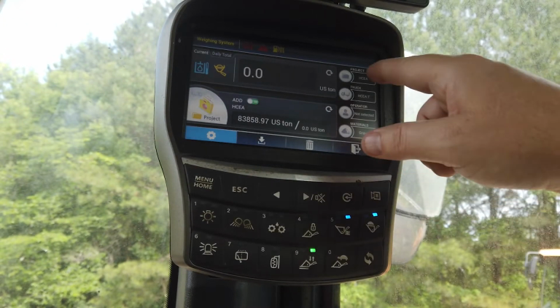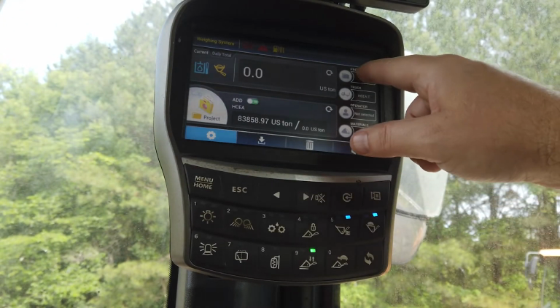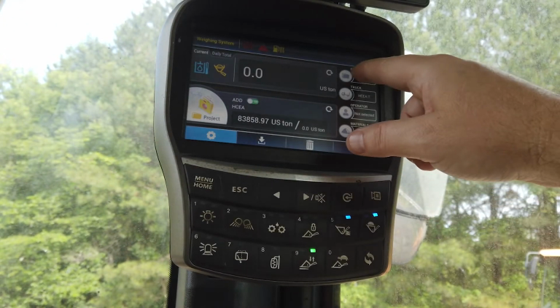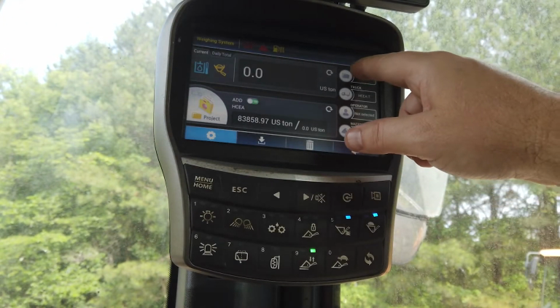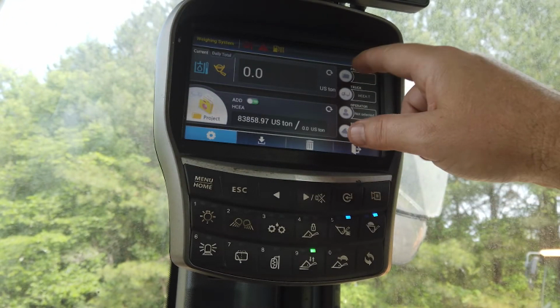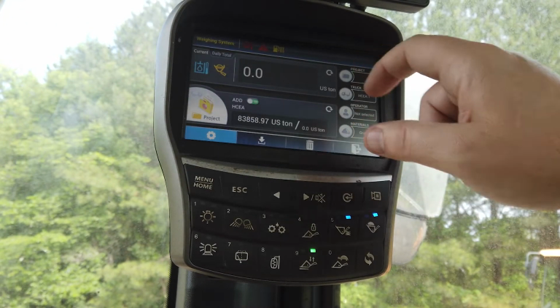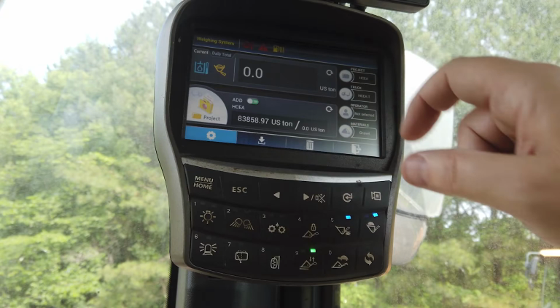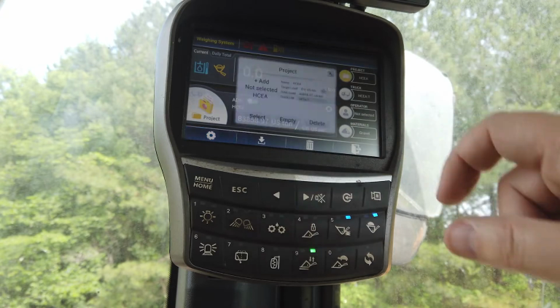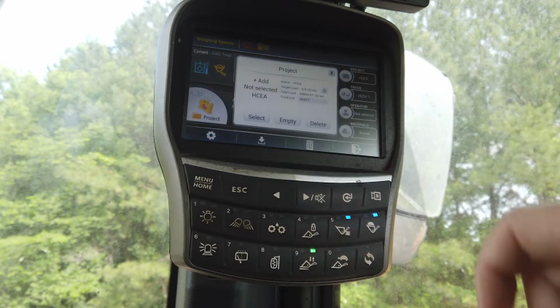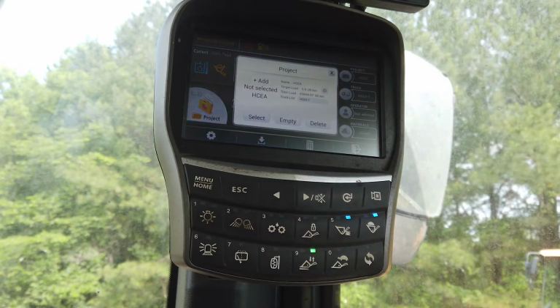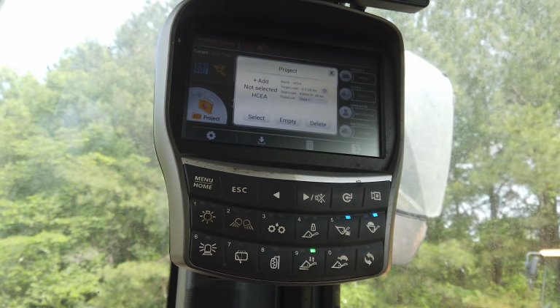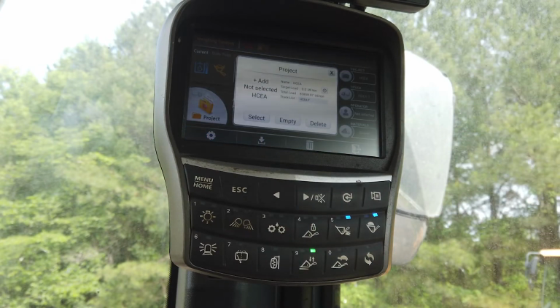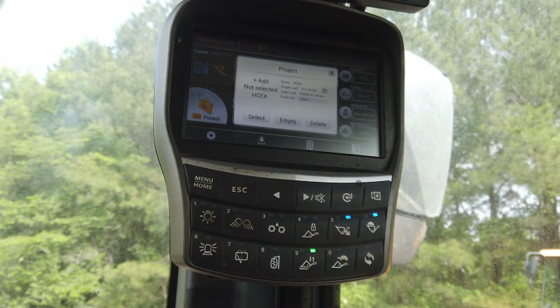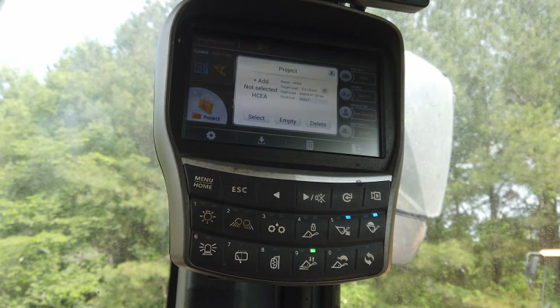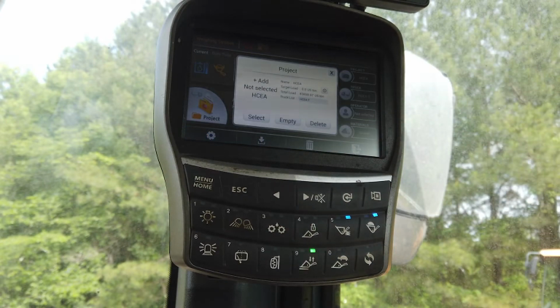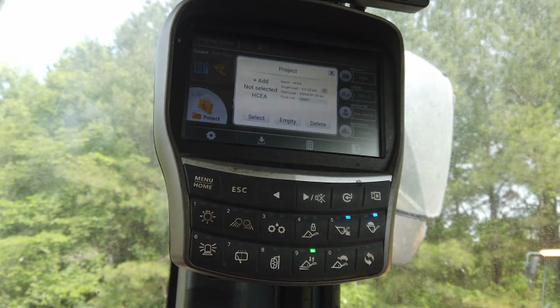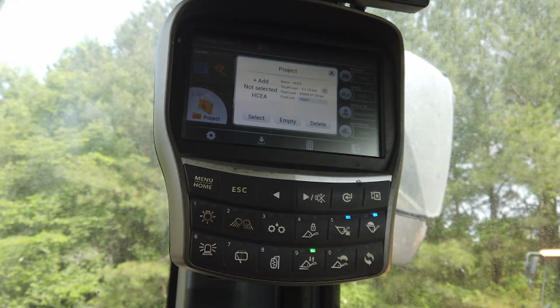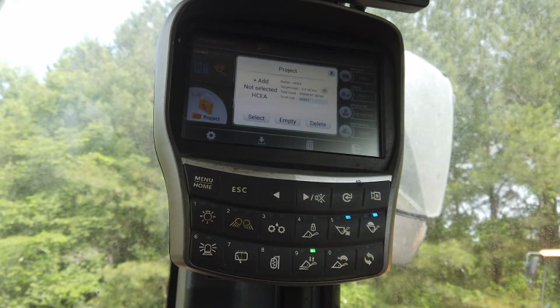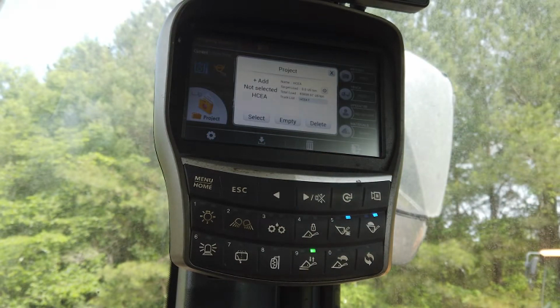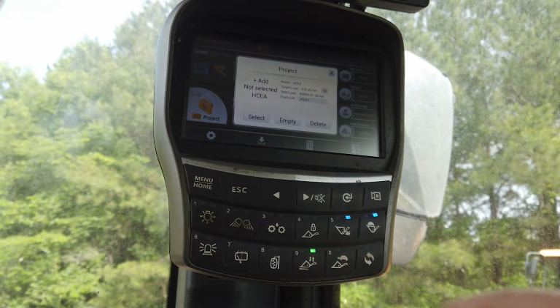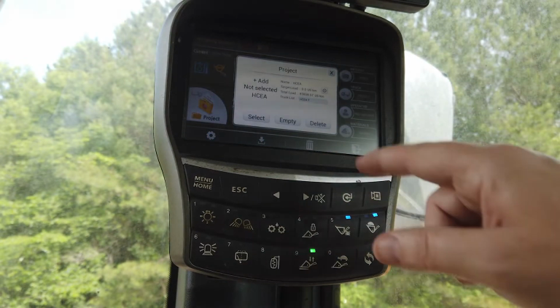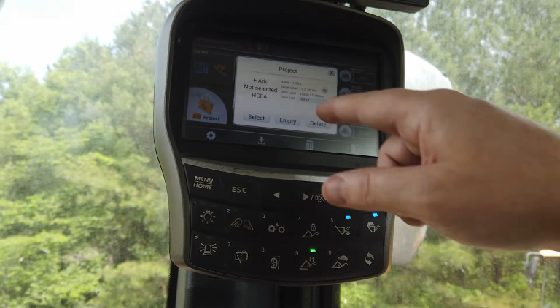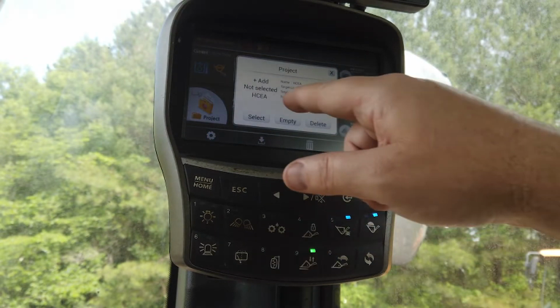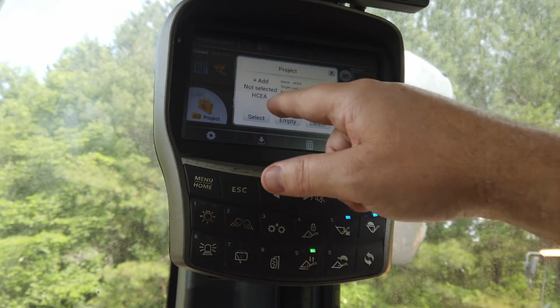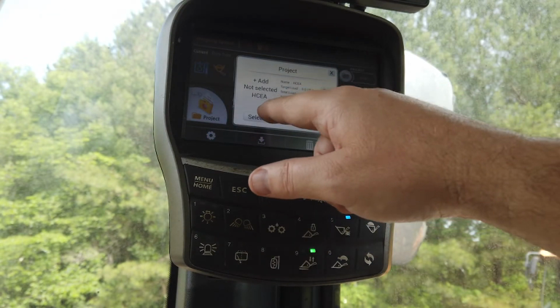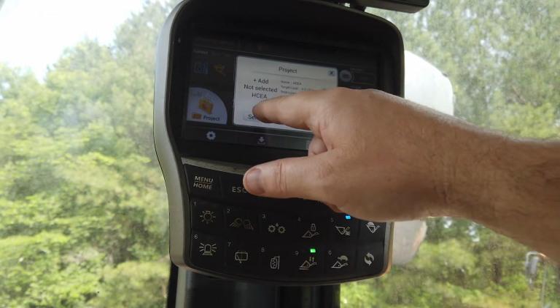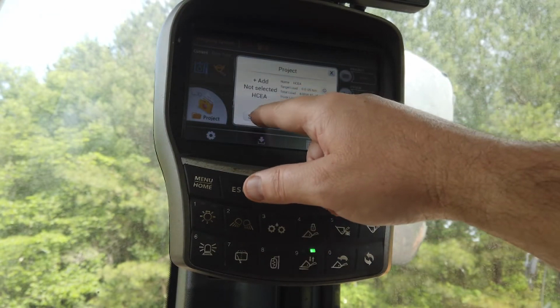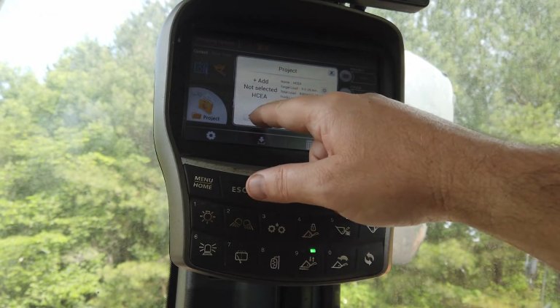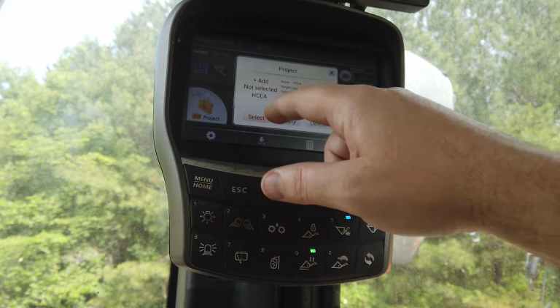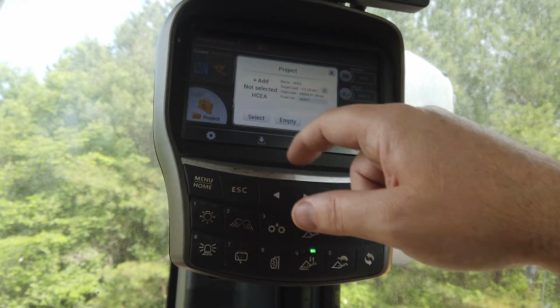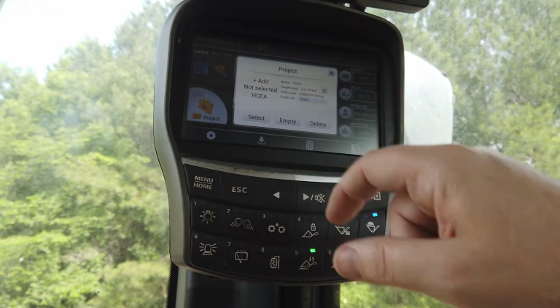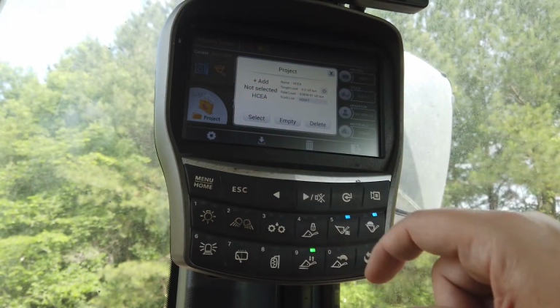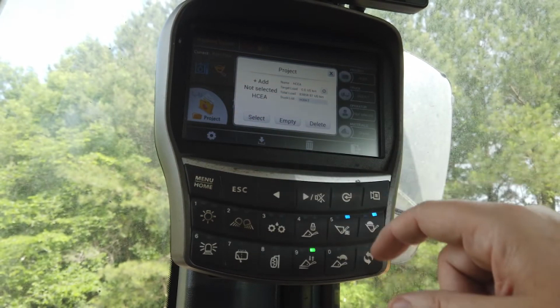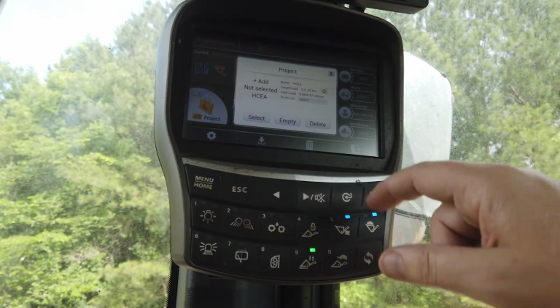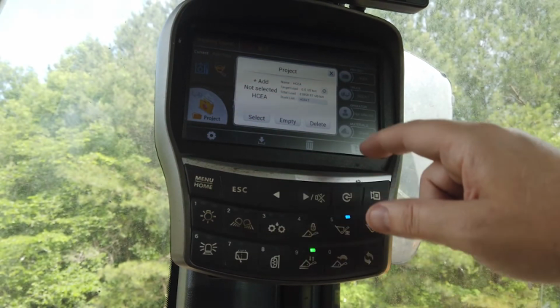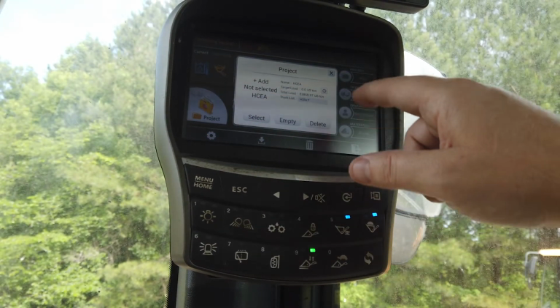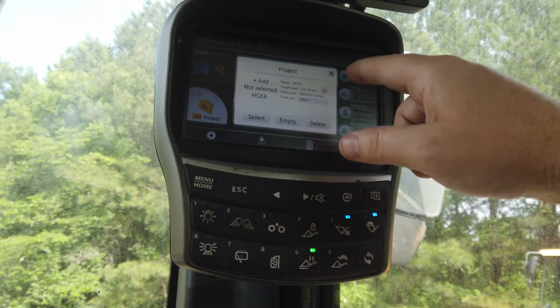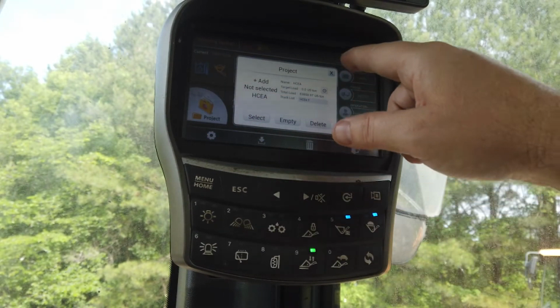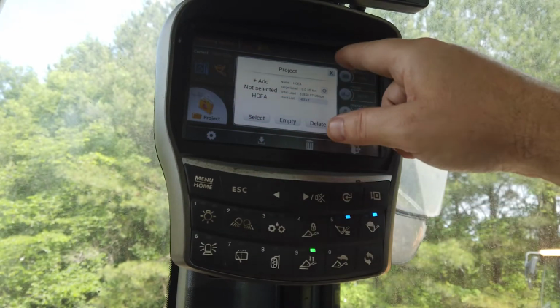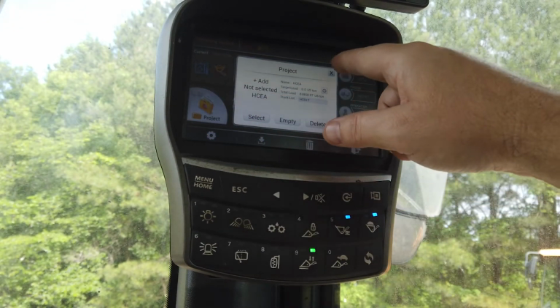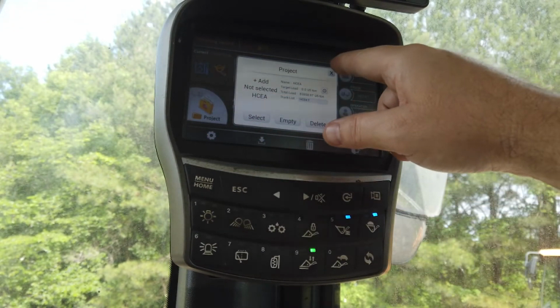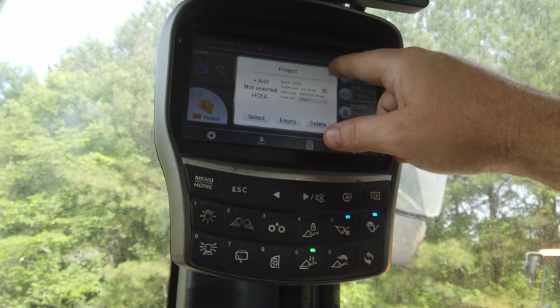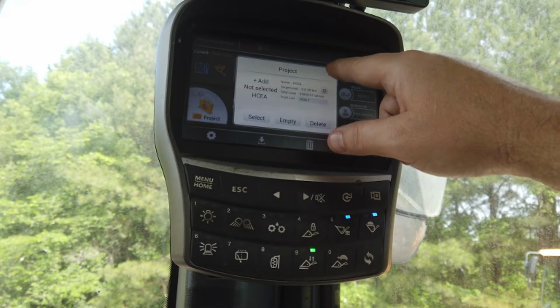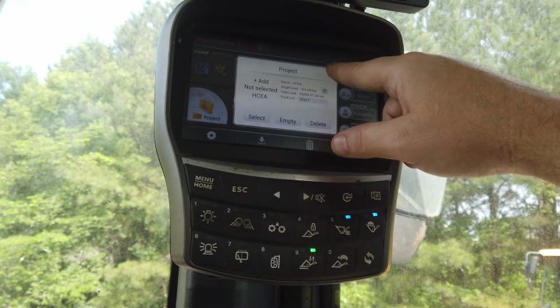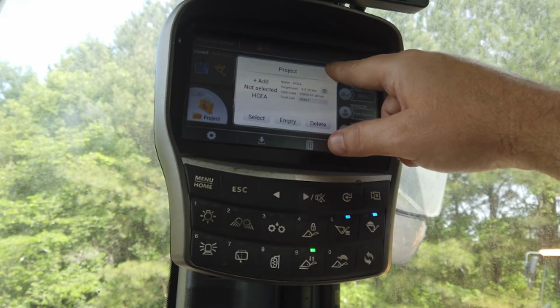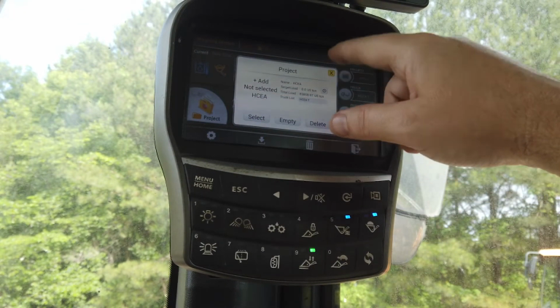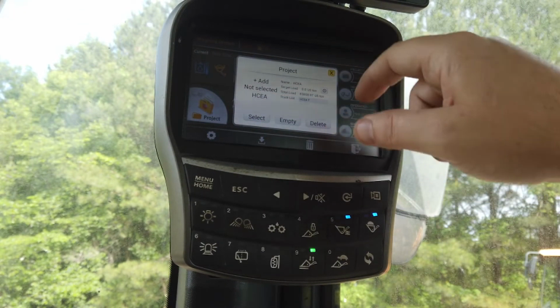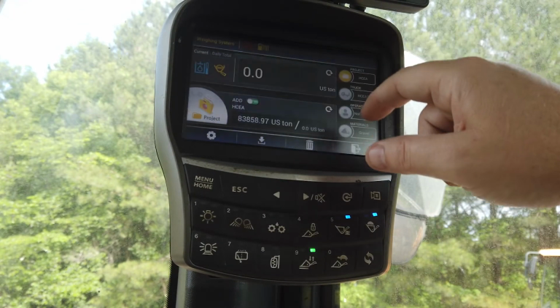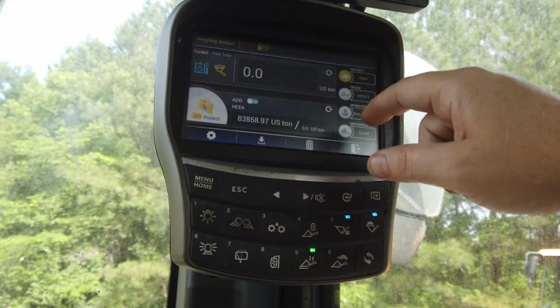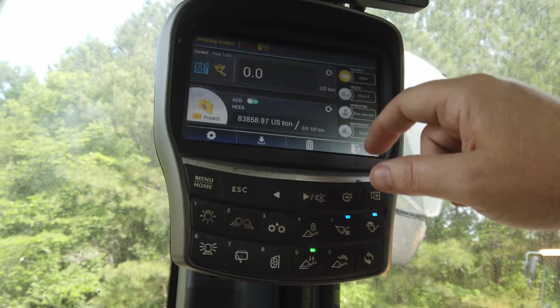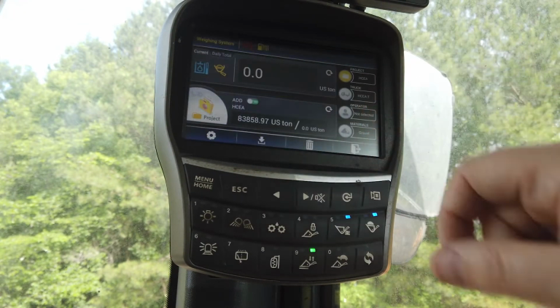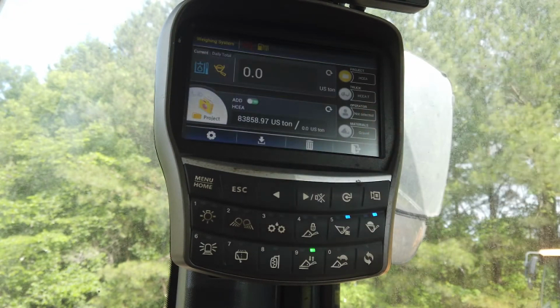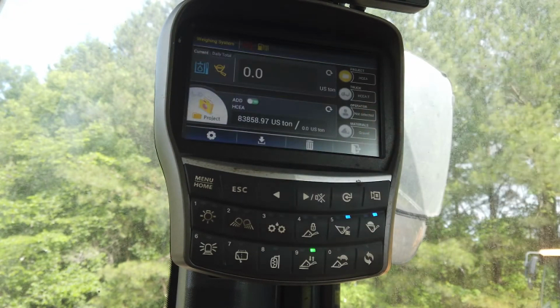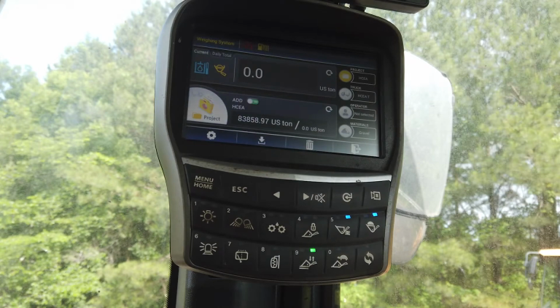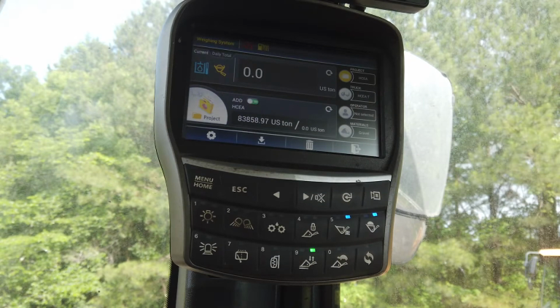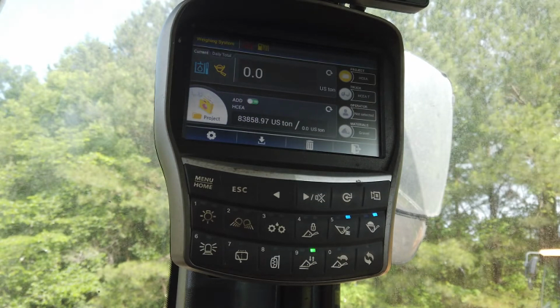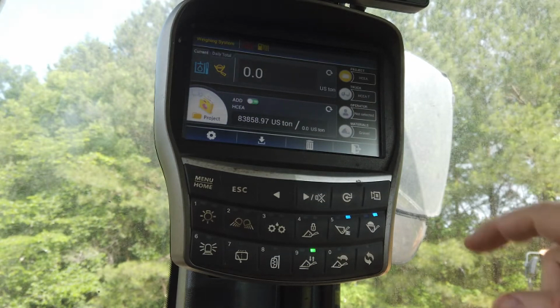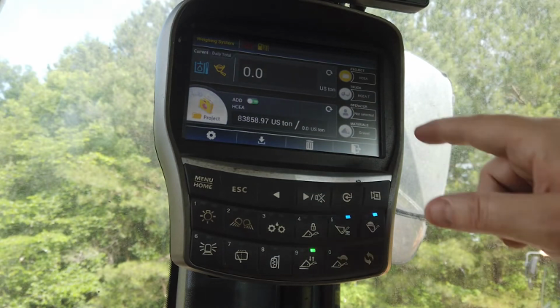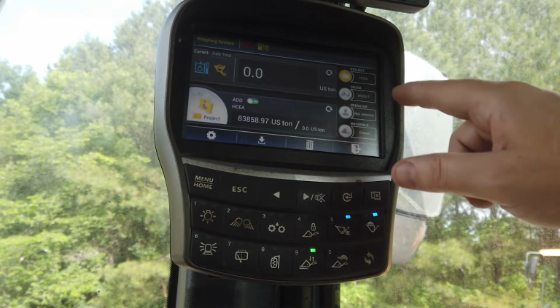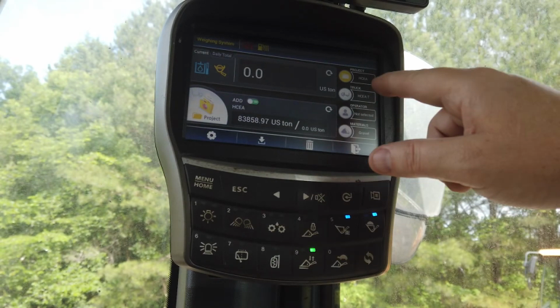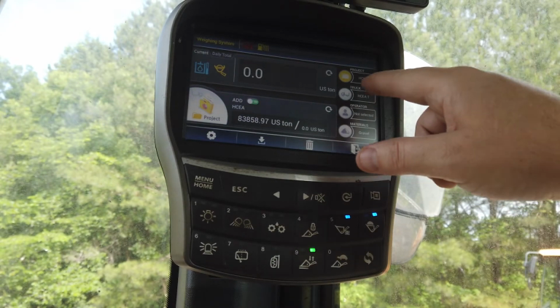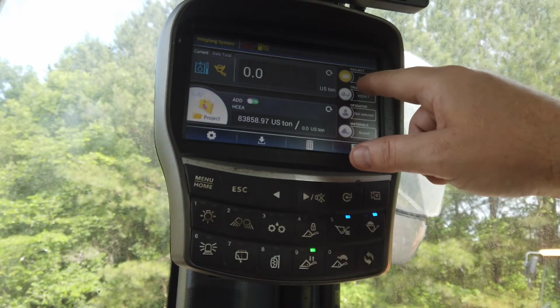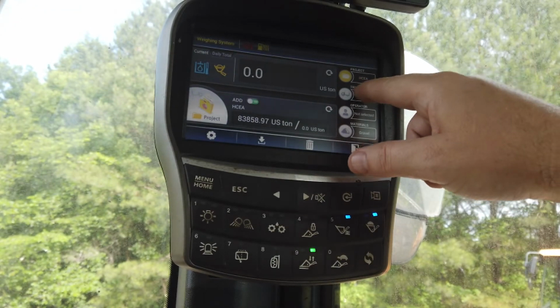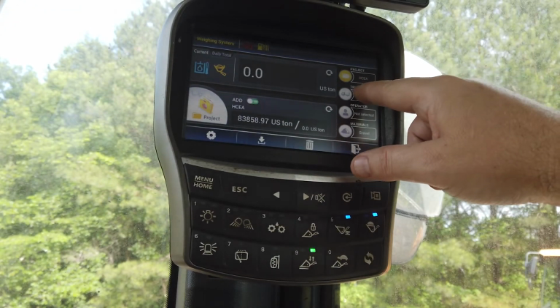In this menu, you can name the project, select the operators, select the trucks, and select the type of product you will be loading.